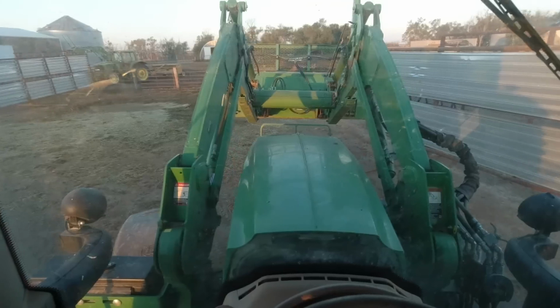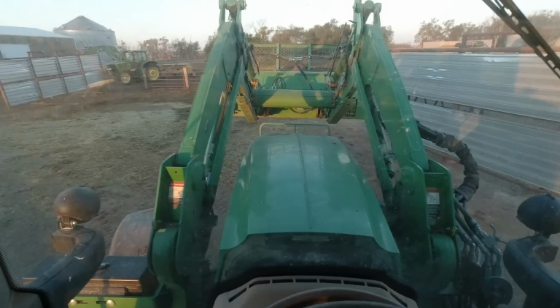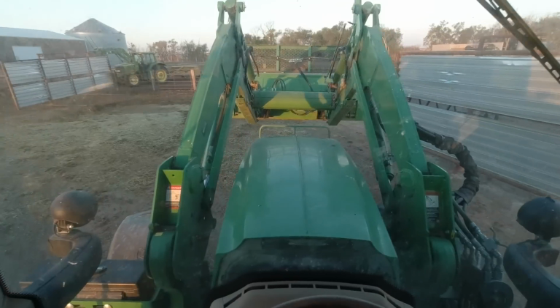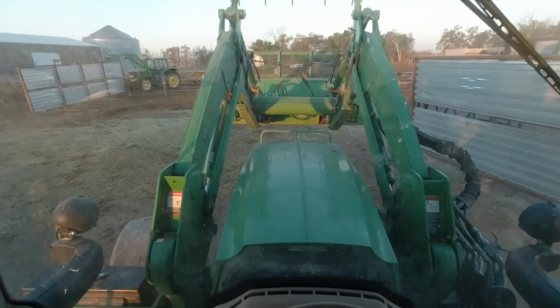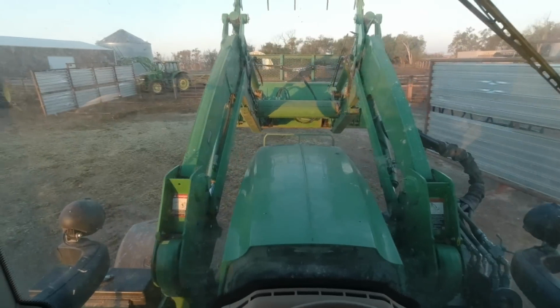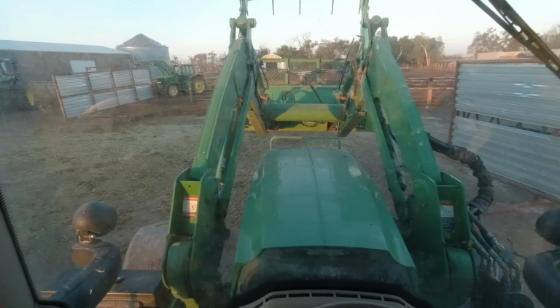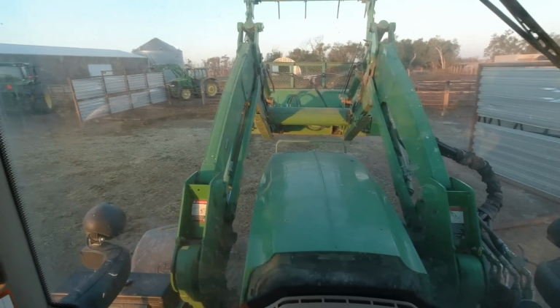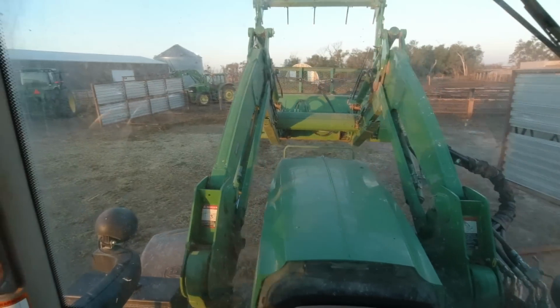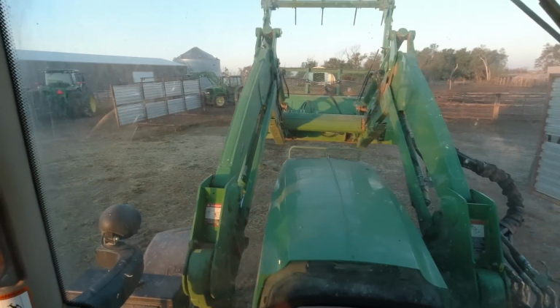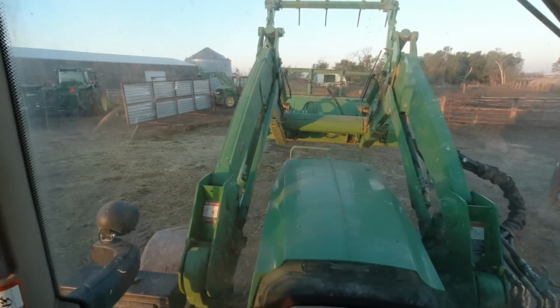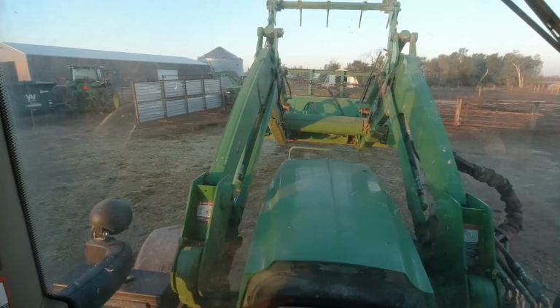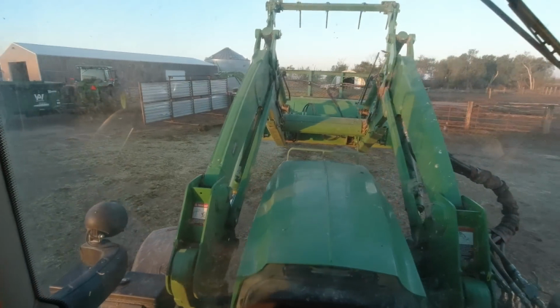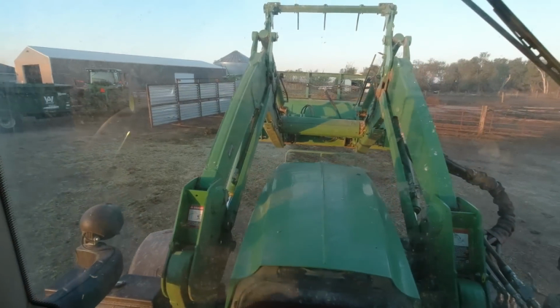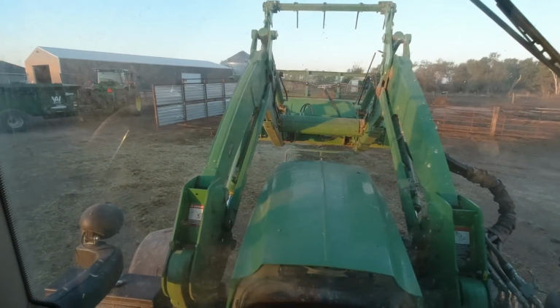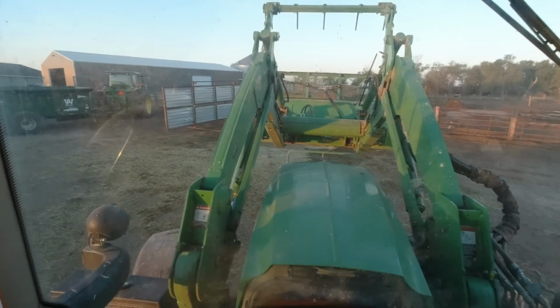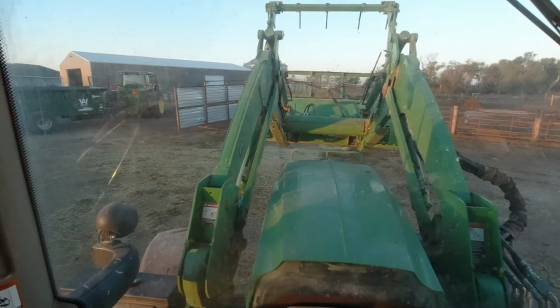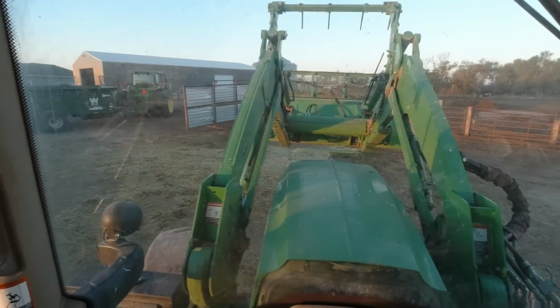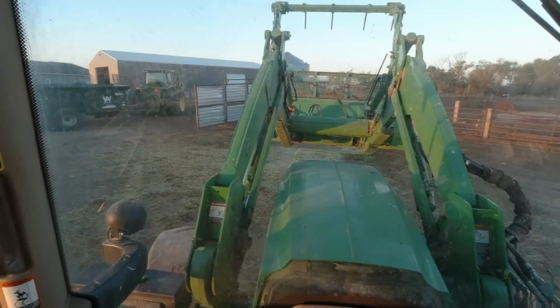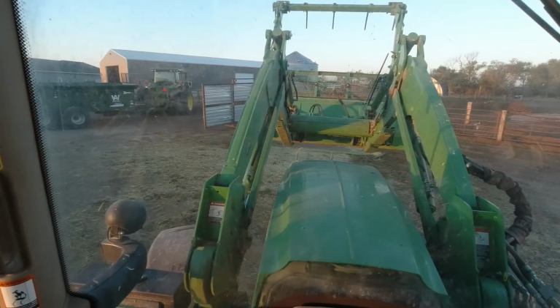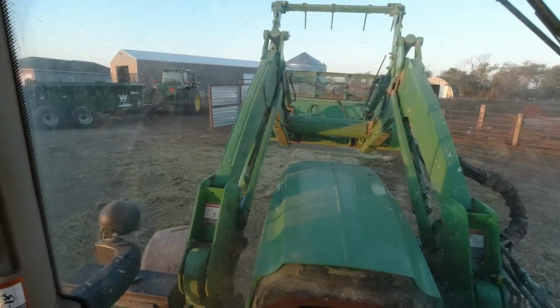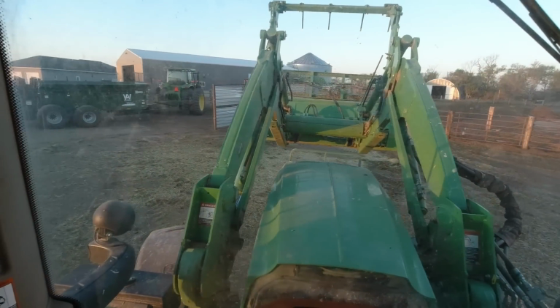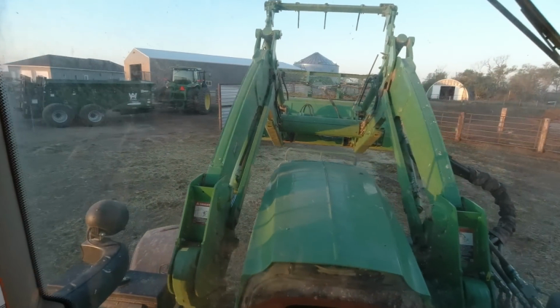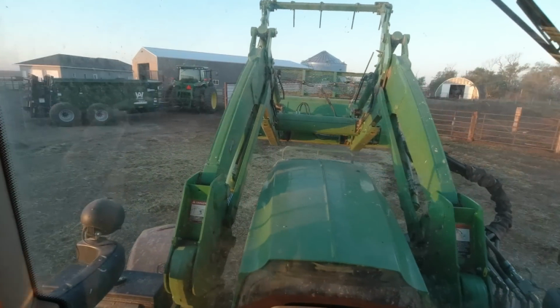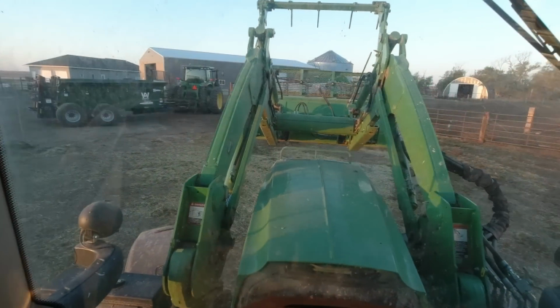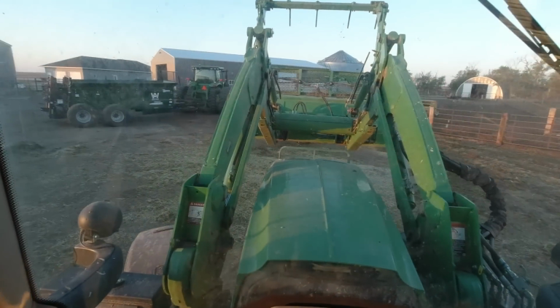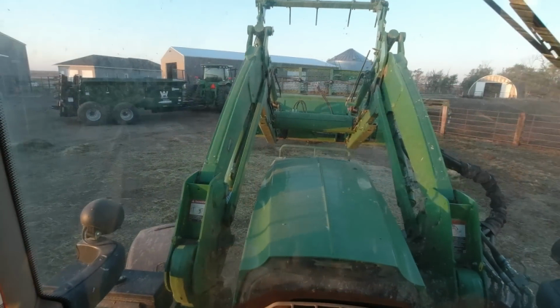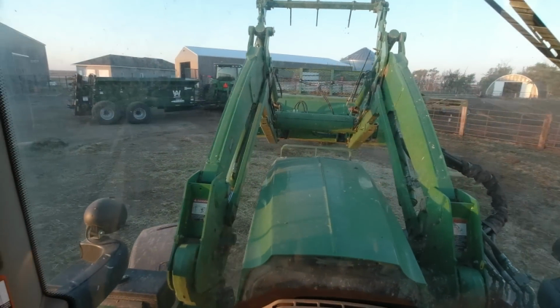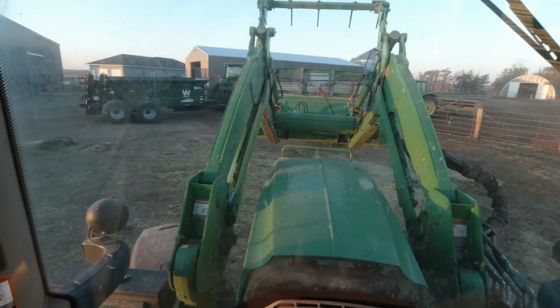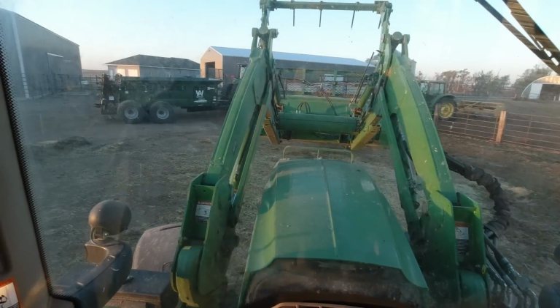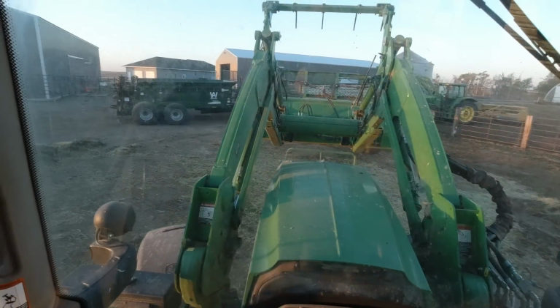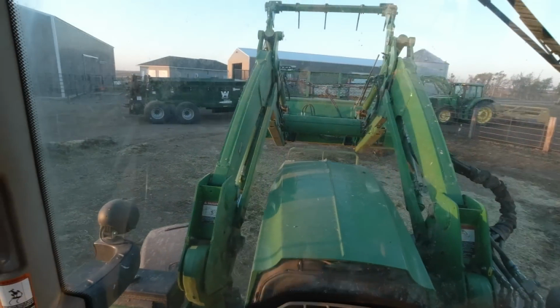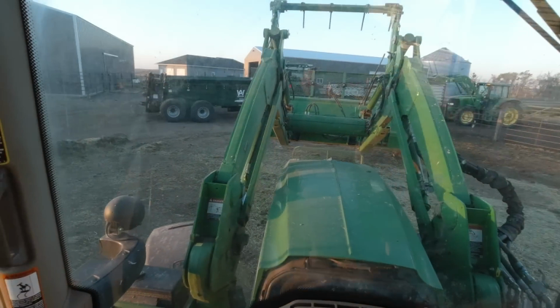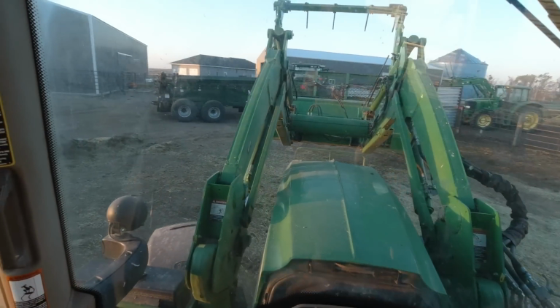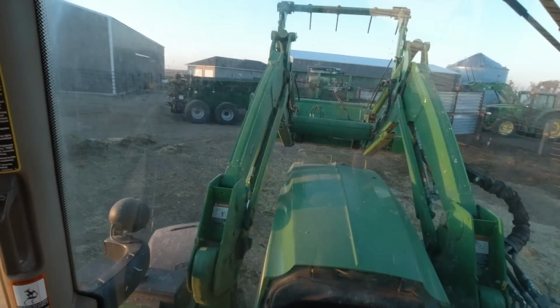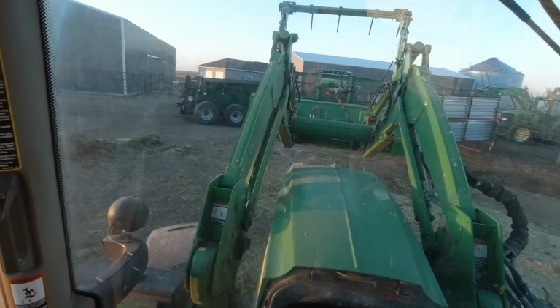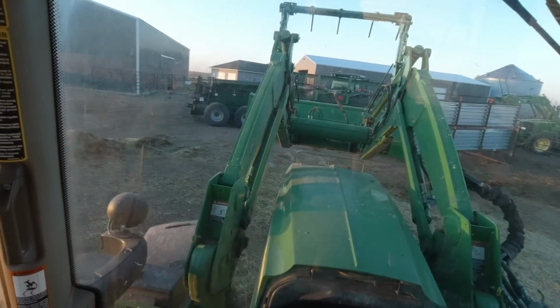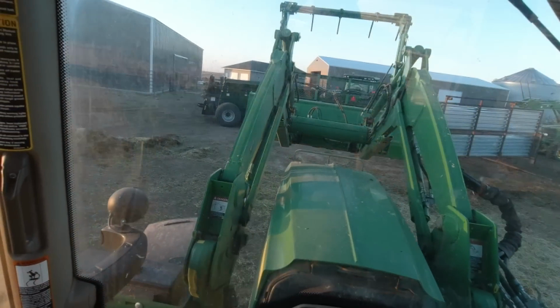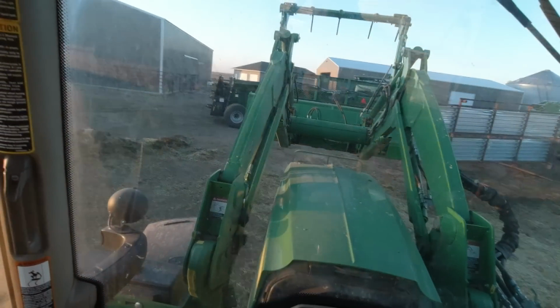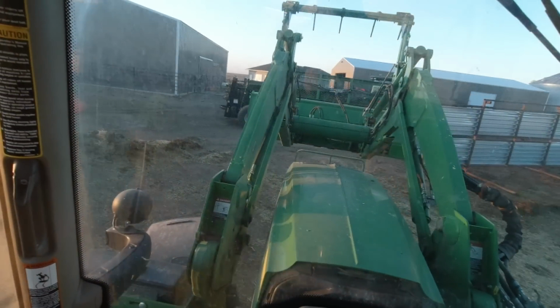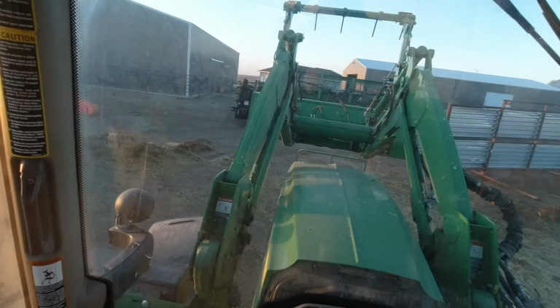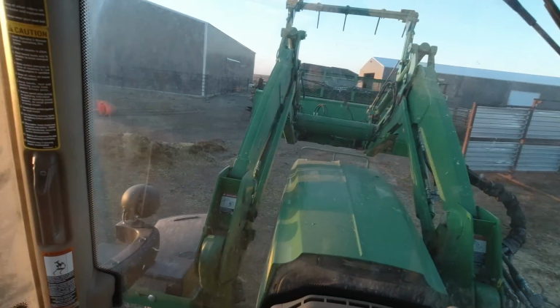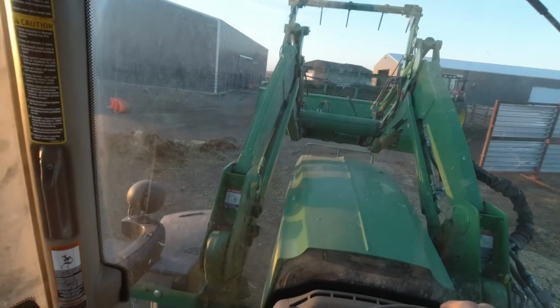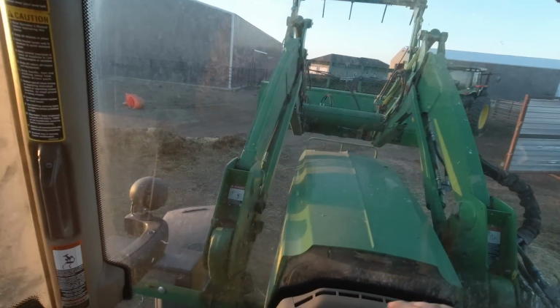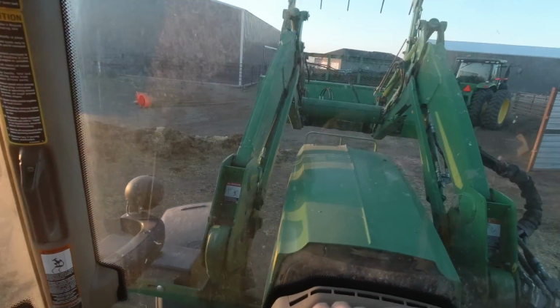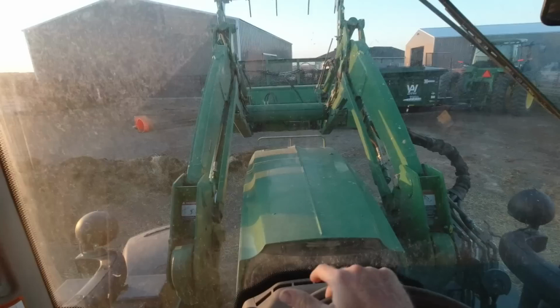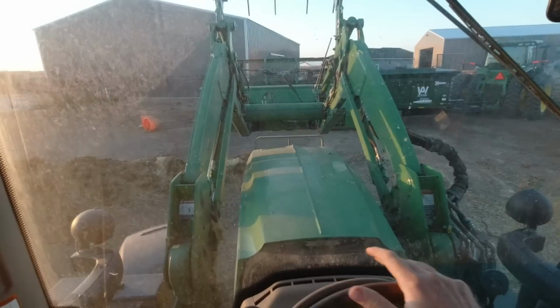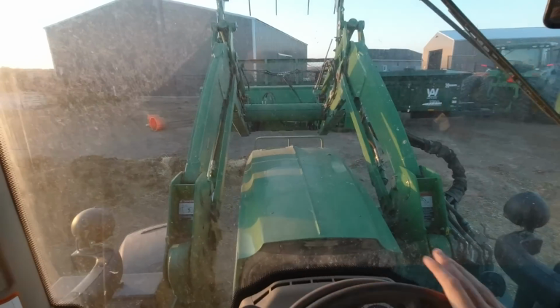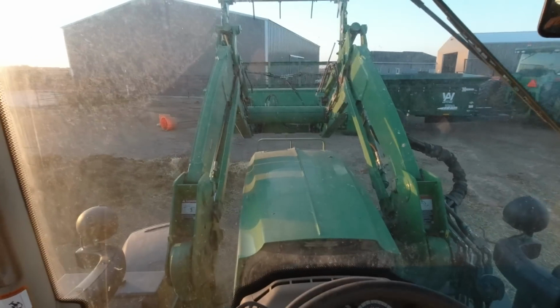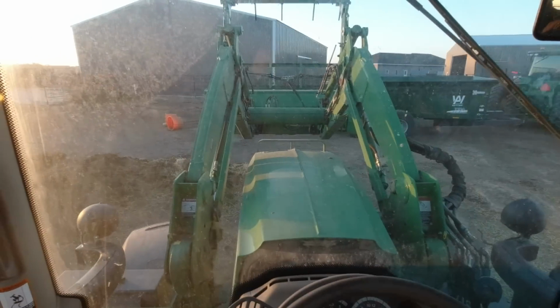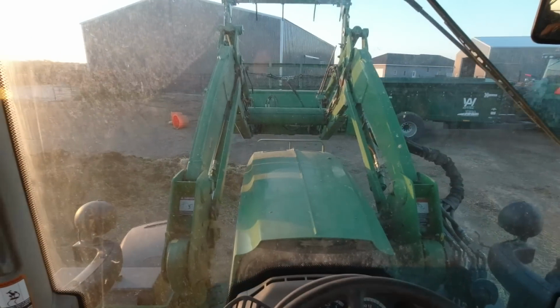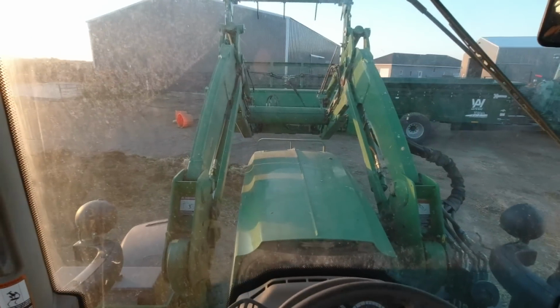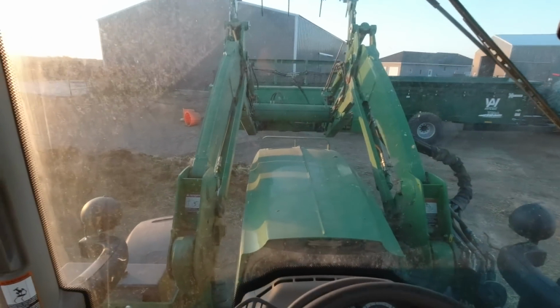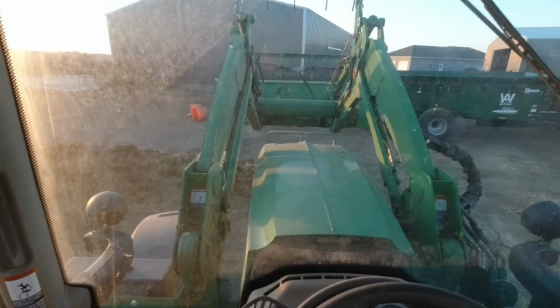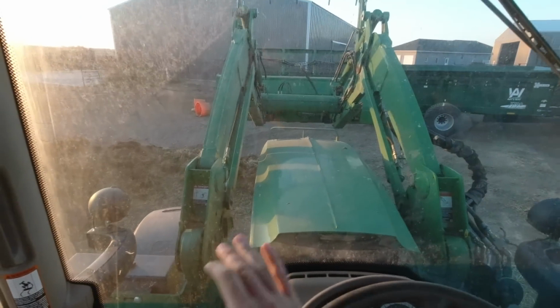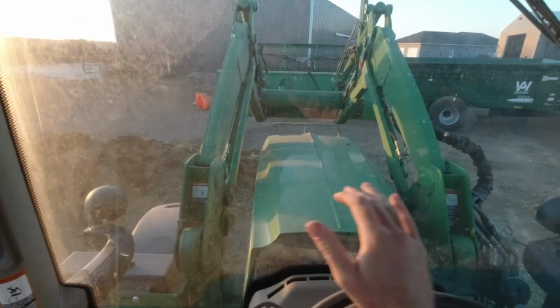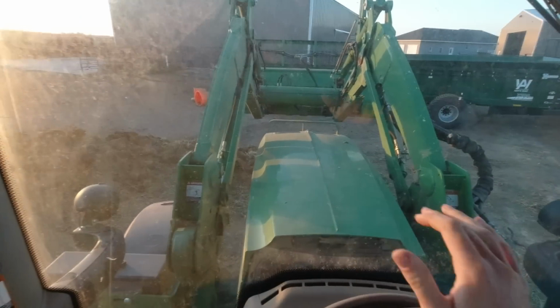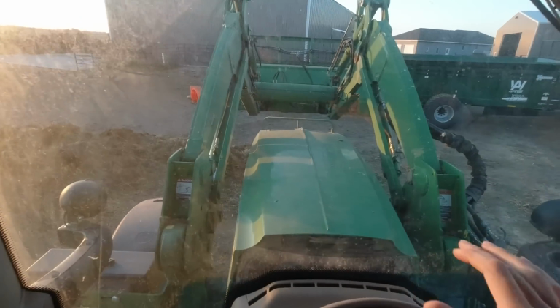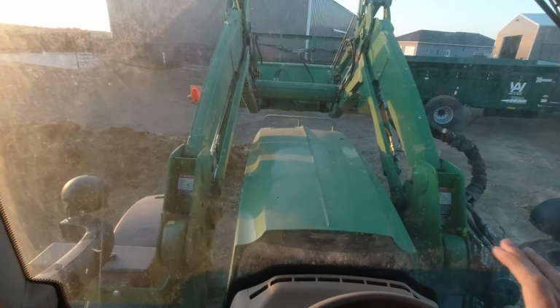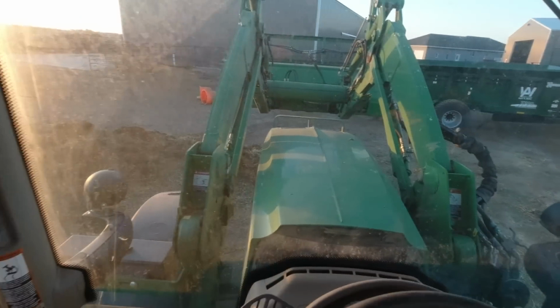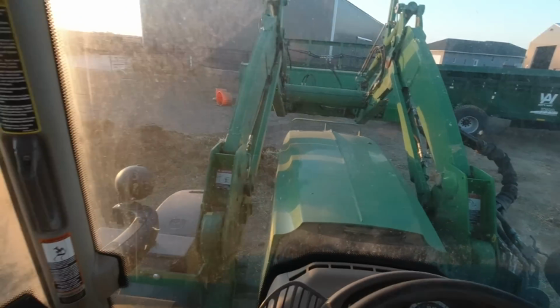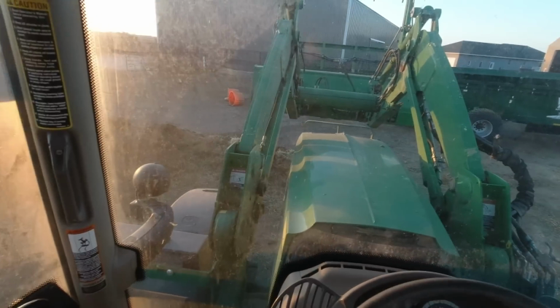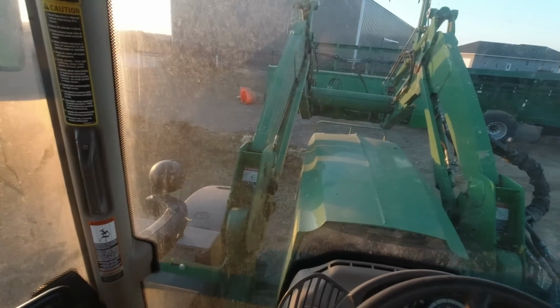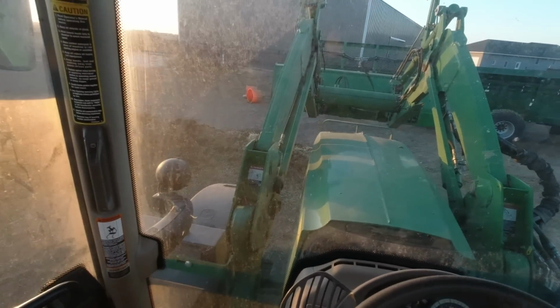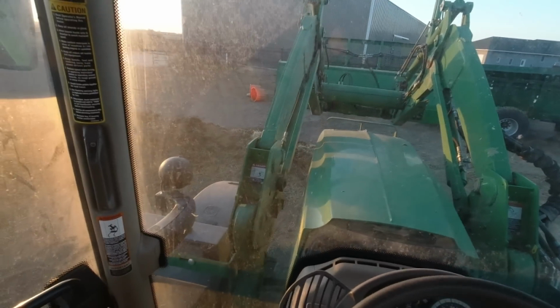Well, it's the next morning. Still pretty windy but the wind is down a little bit. See if we can get a couple more loads in before it picks up.